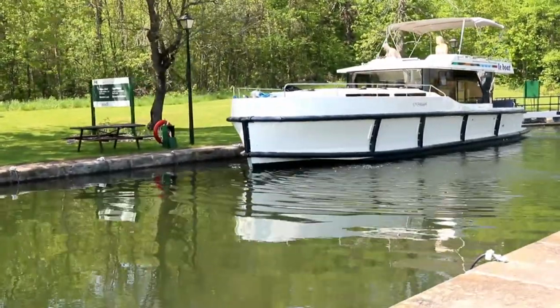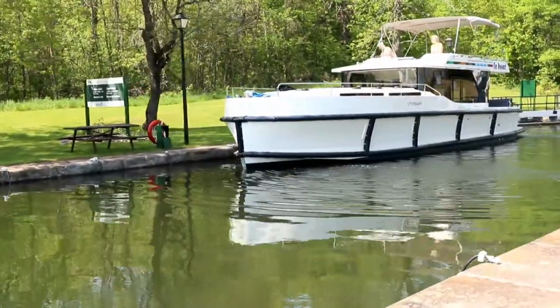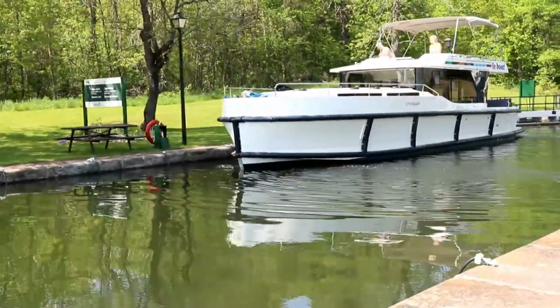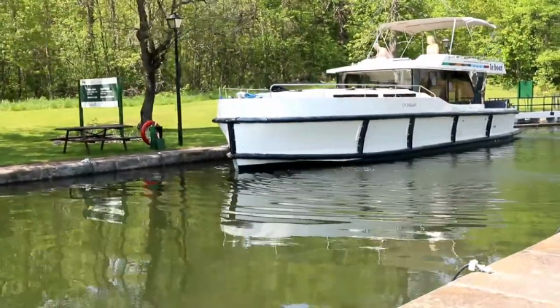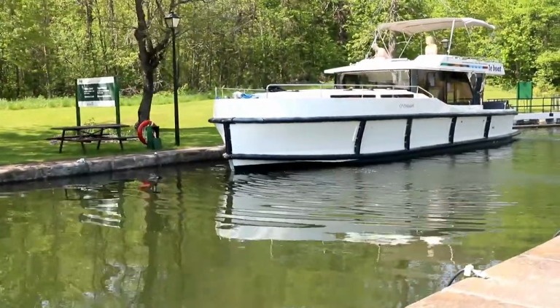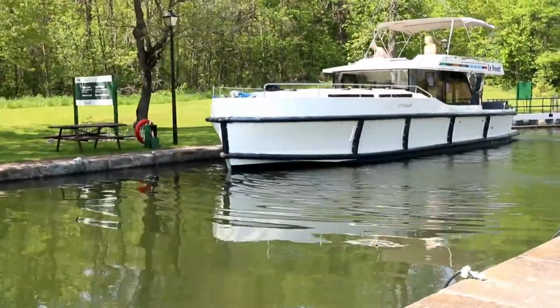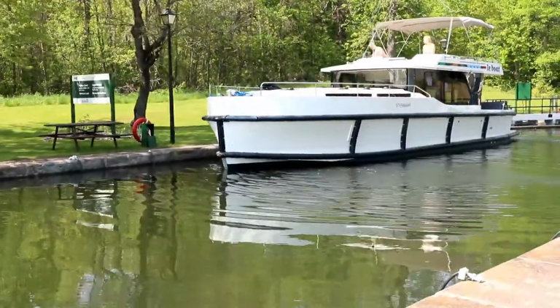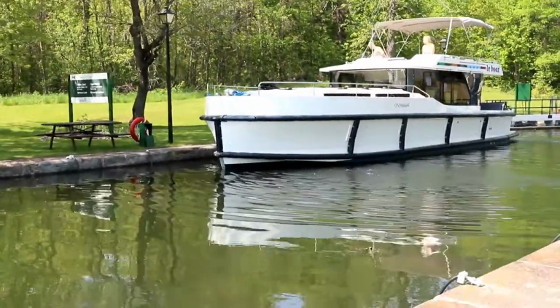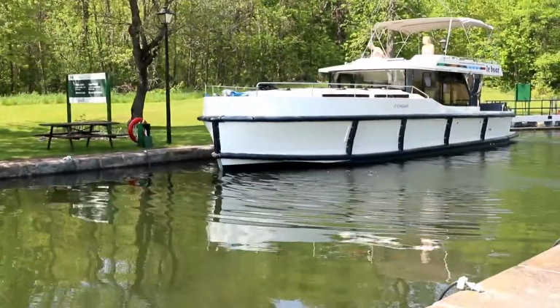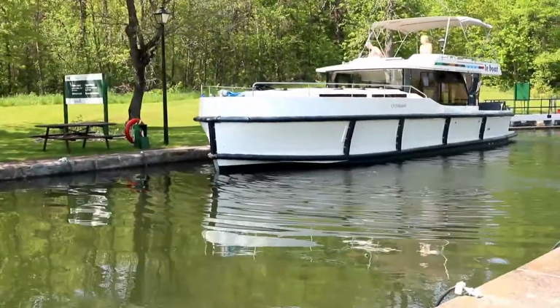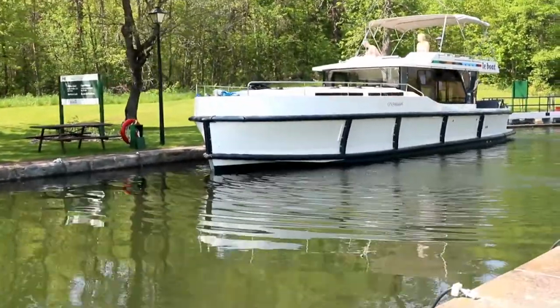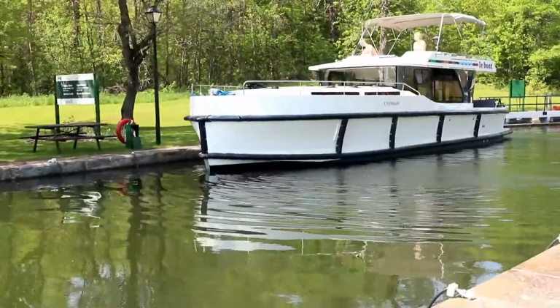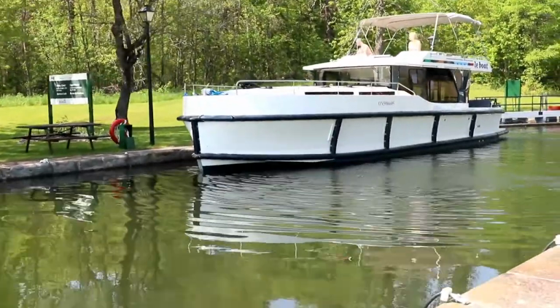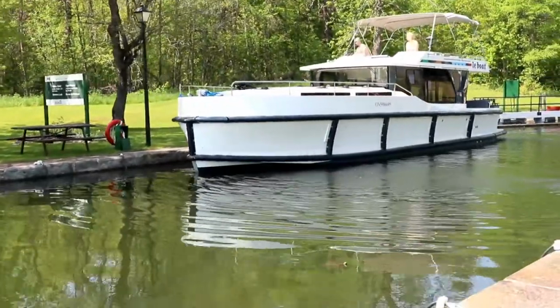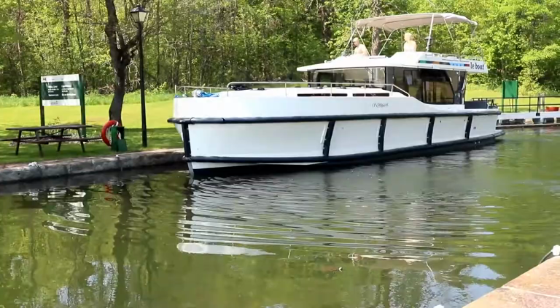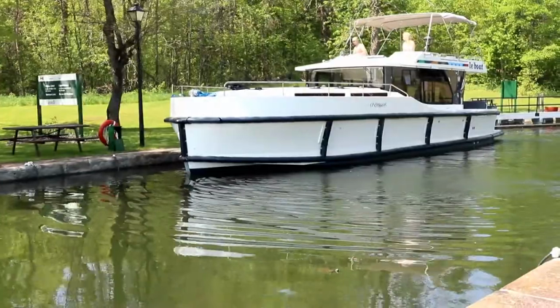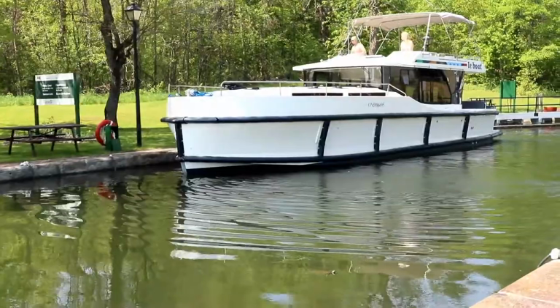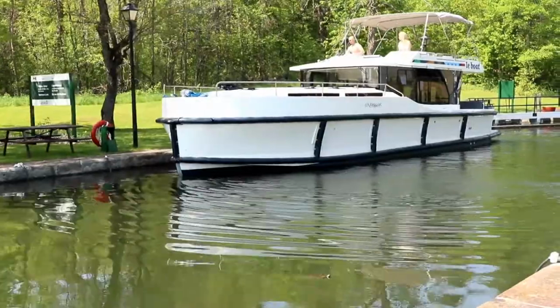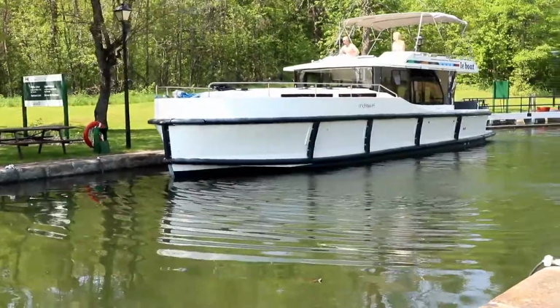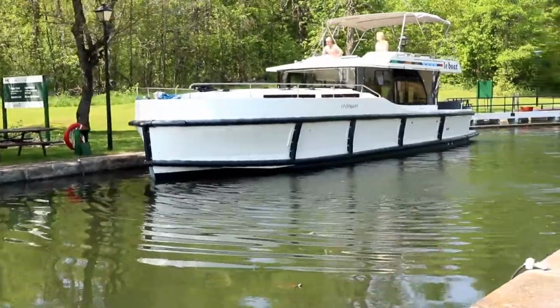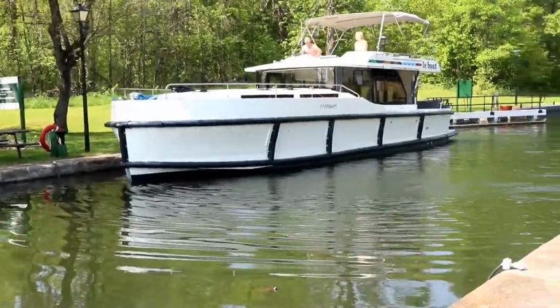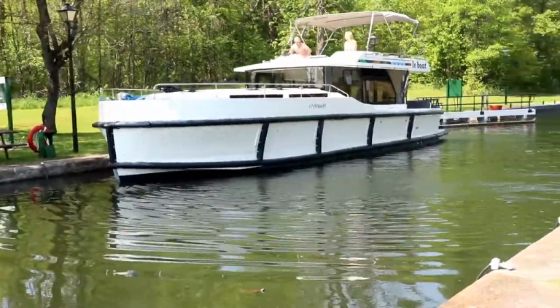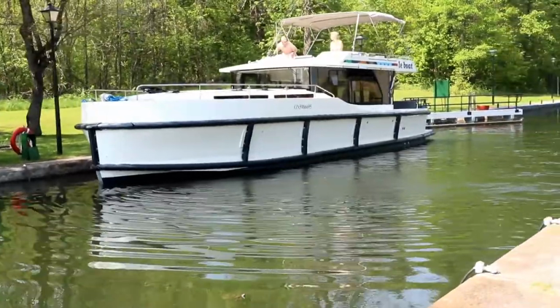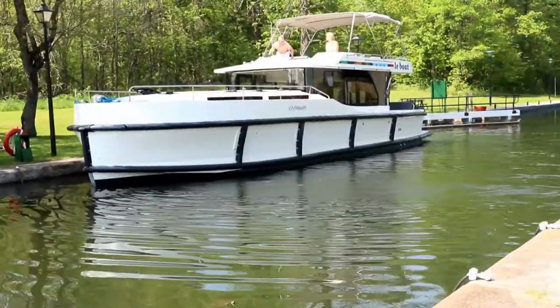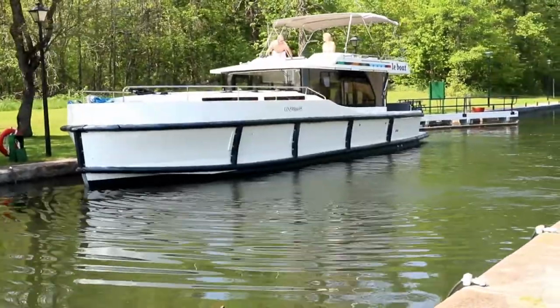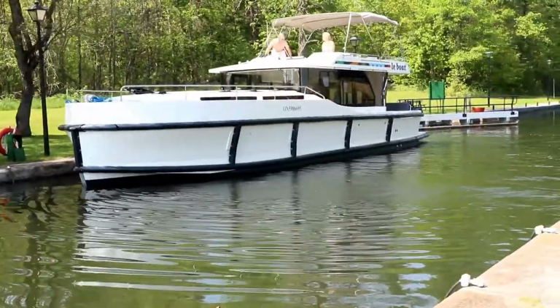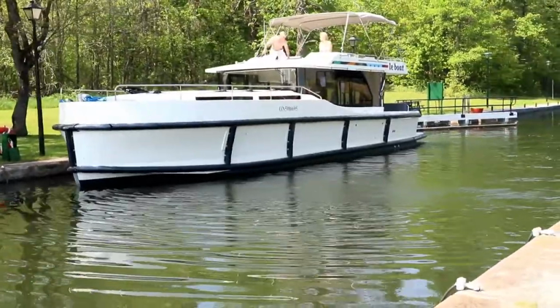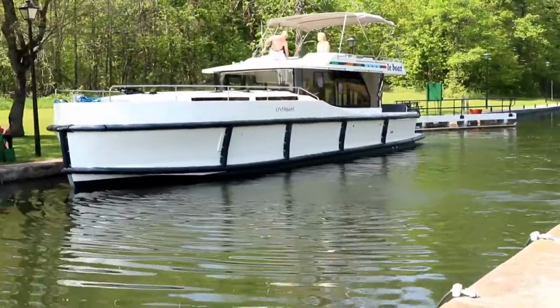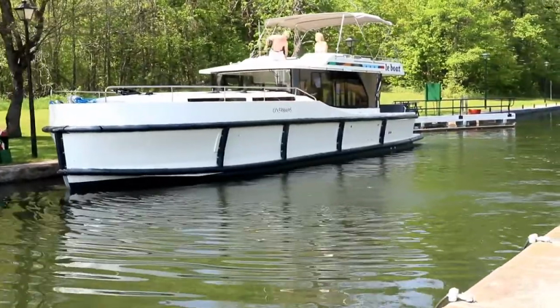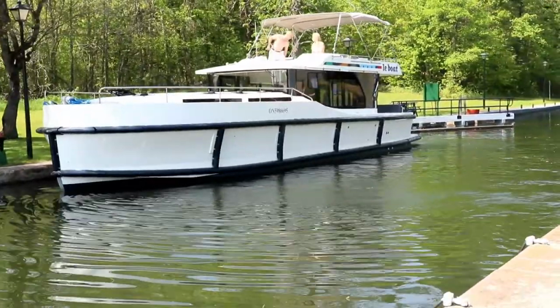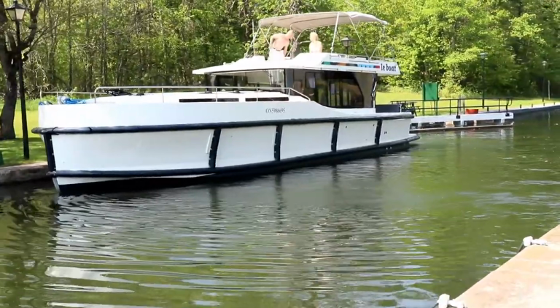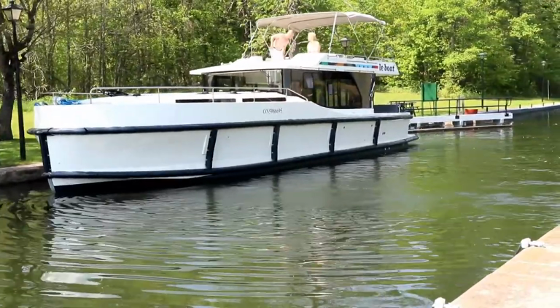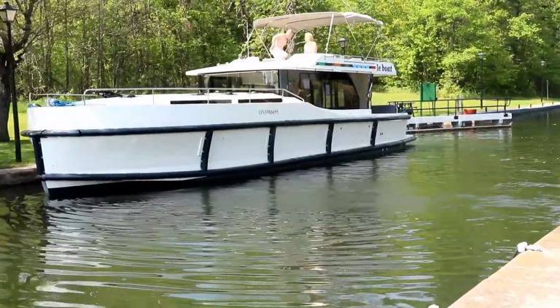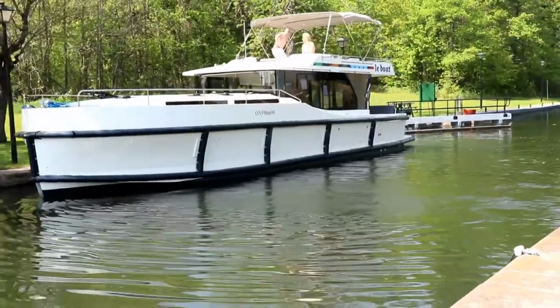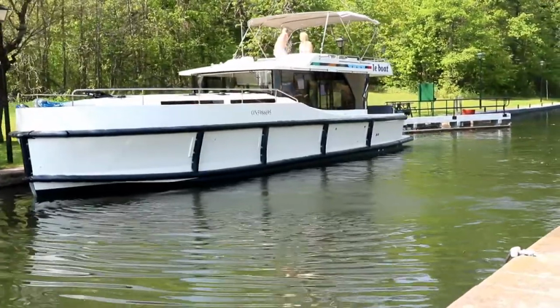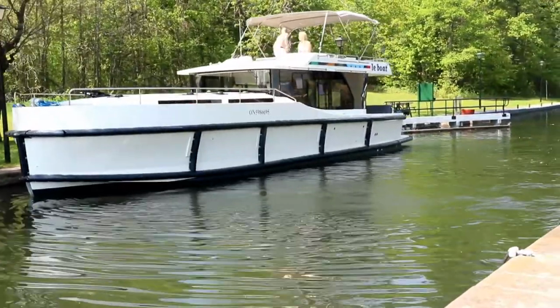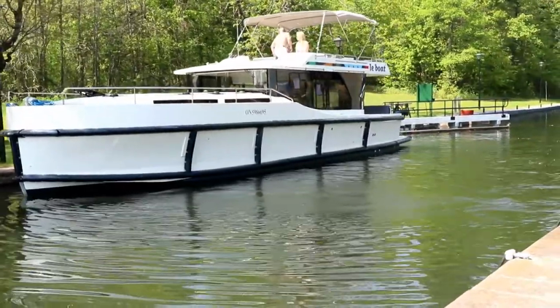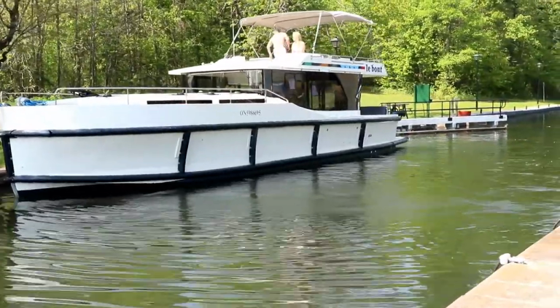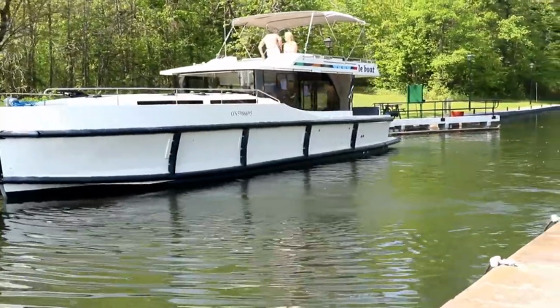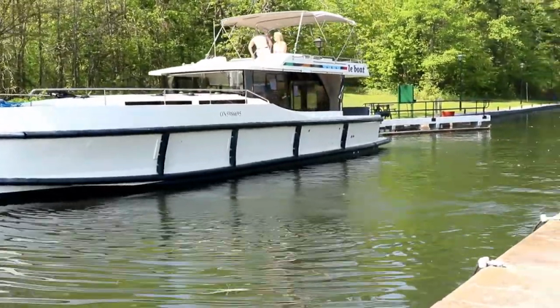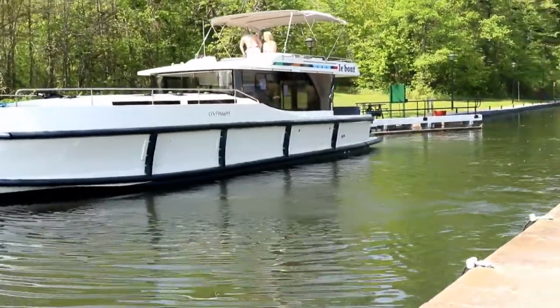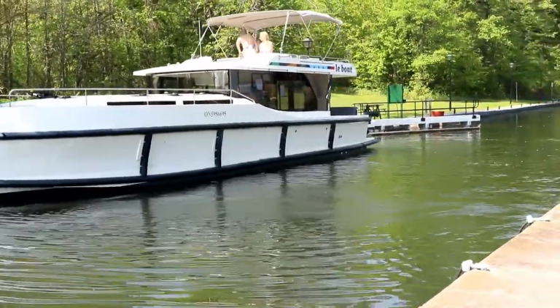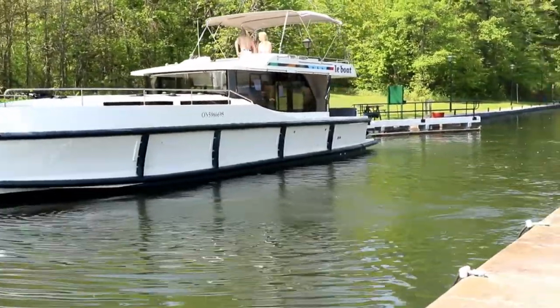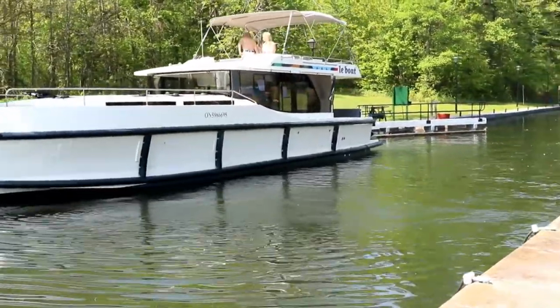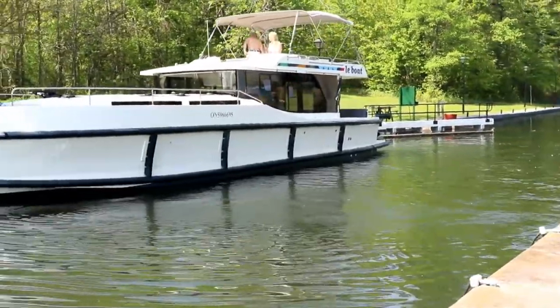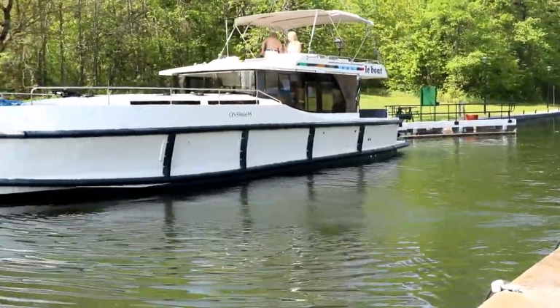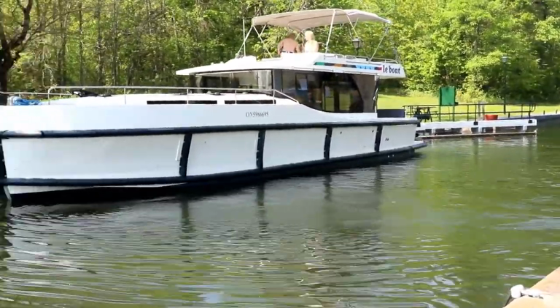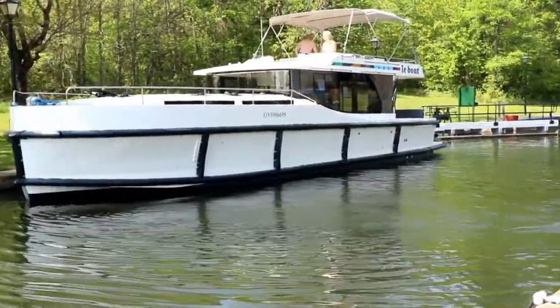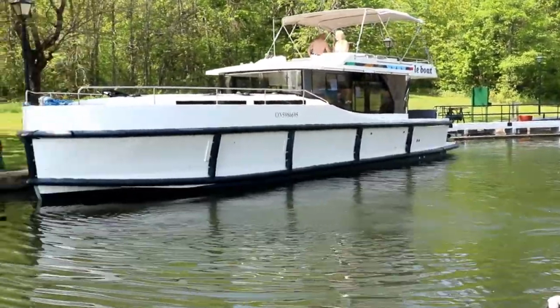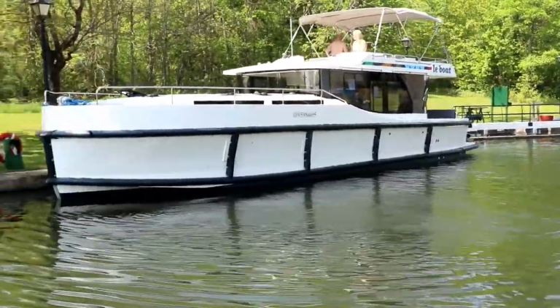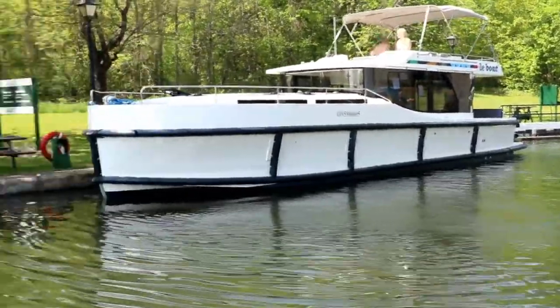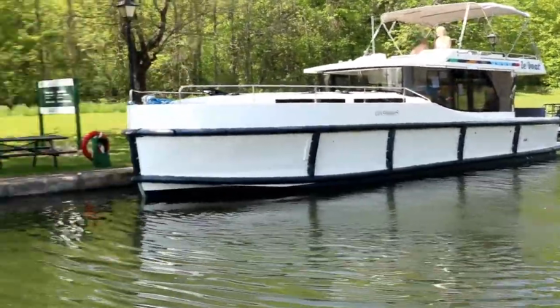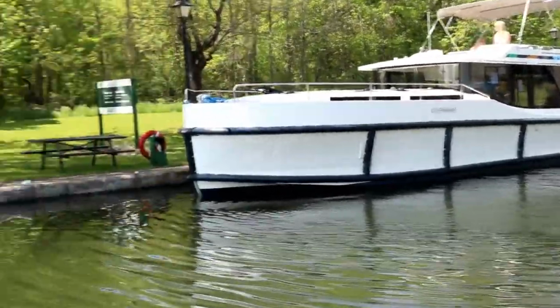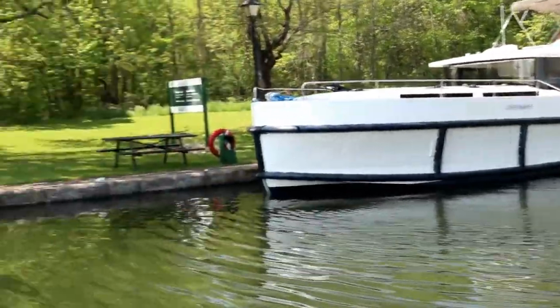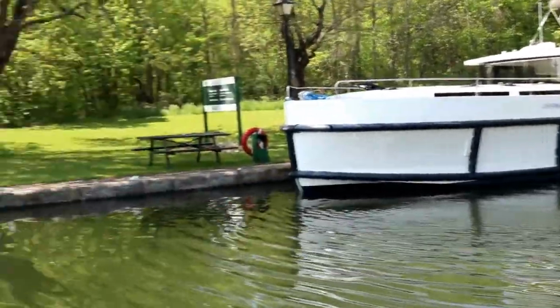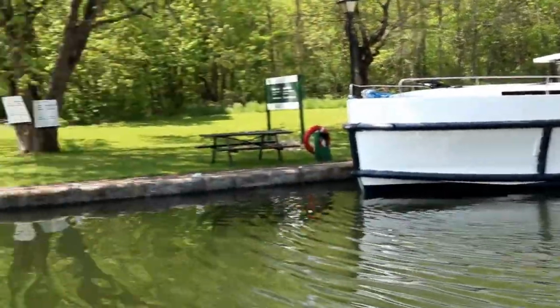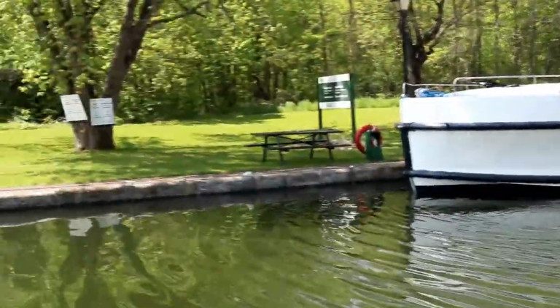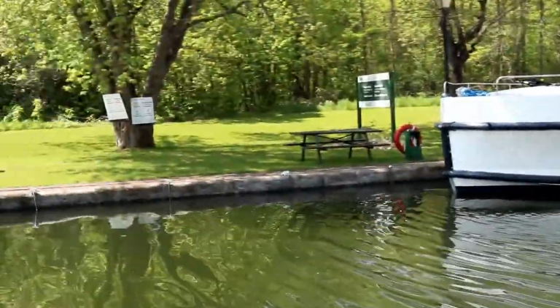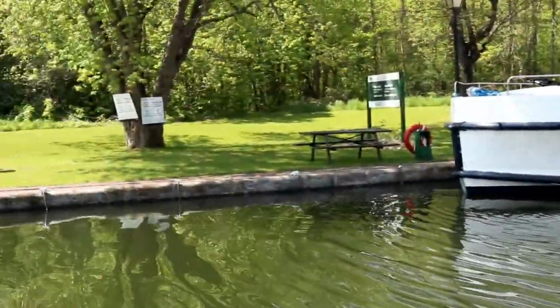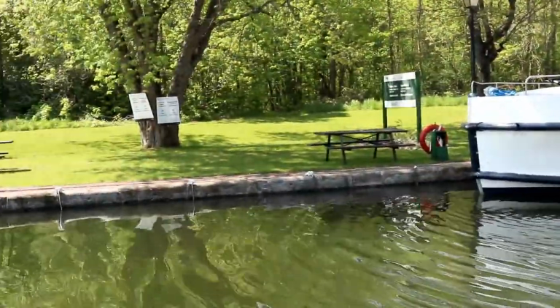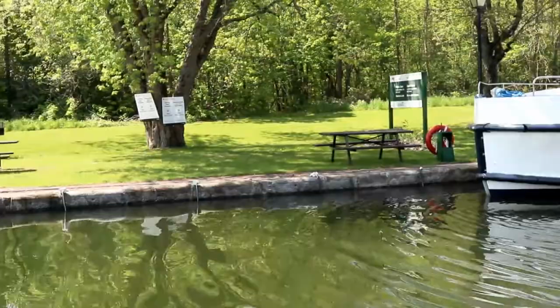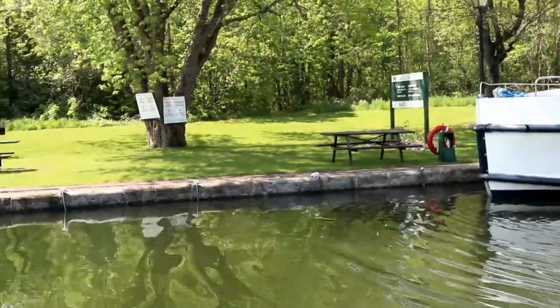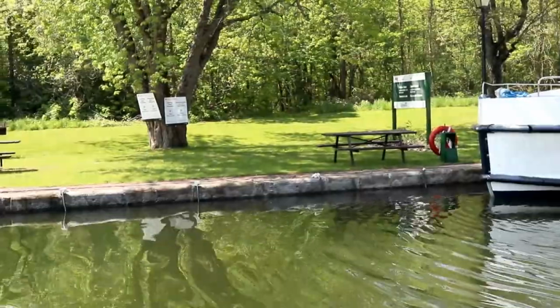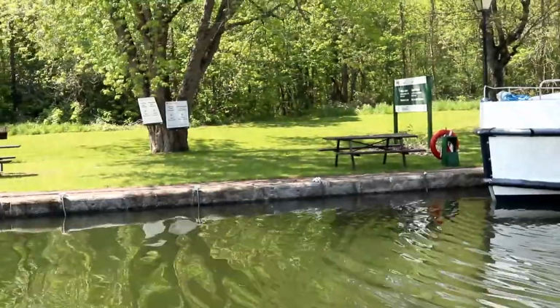The bow and stern thrusters make it really easy to navigate these 44-foot single-screw boats.